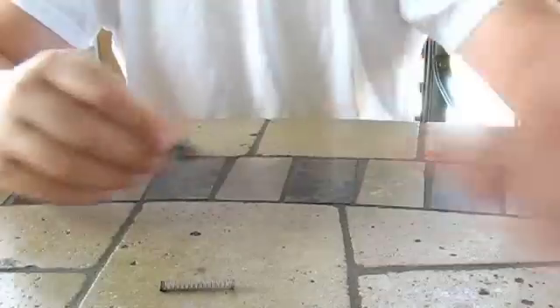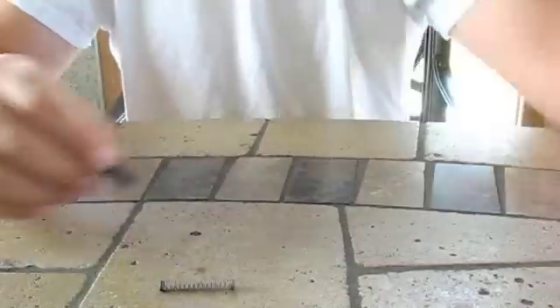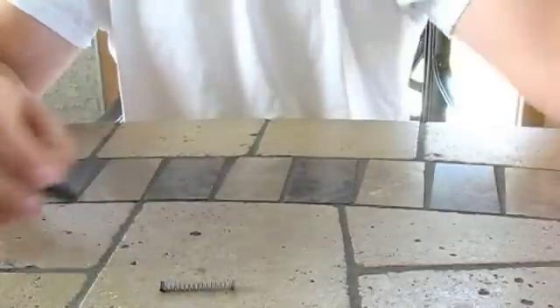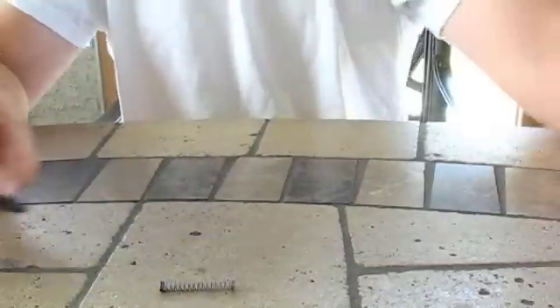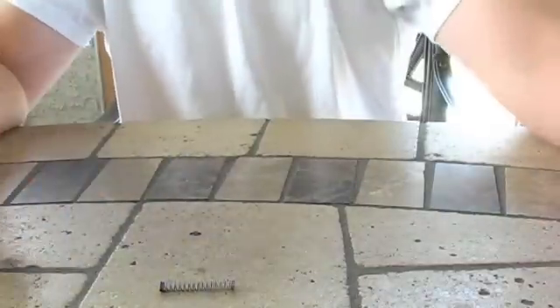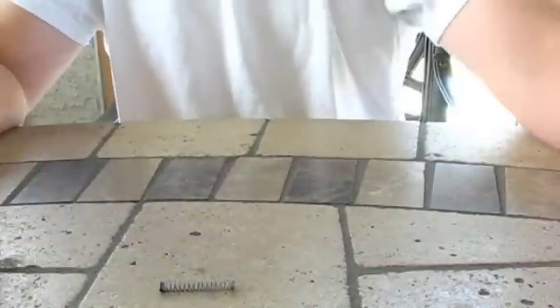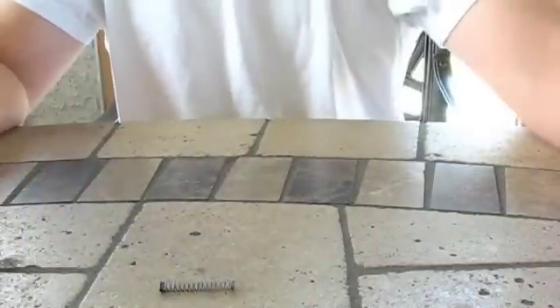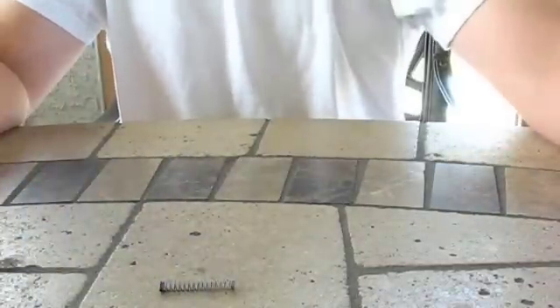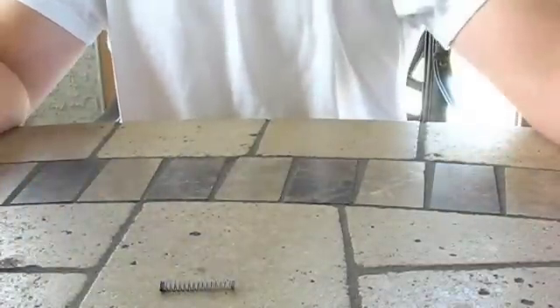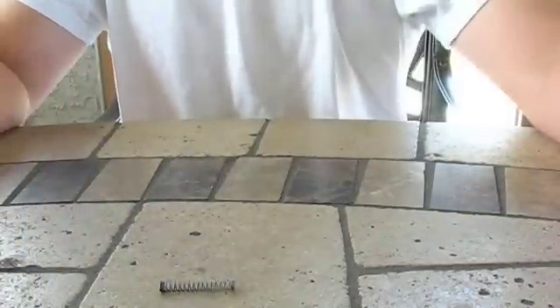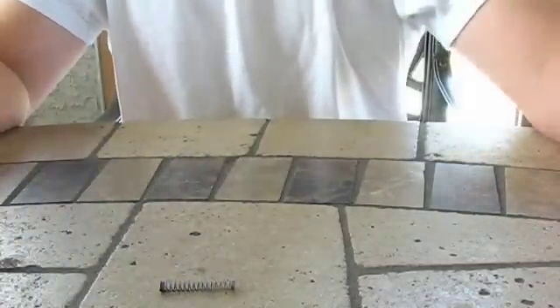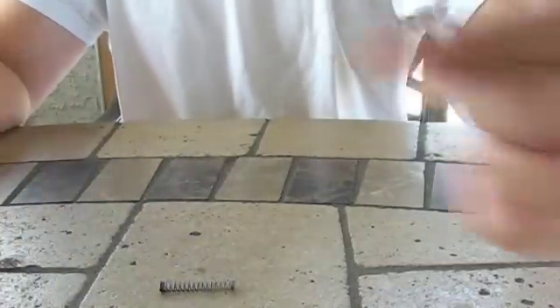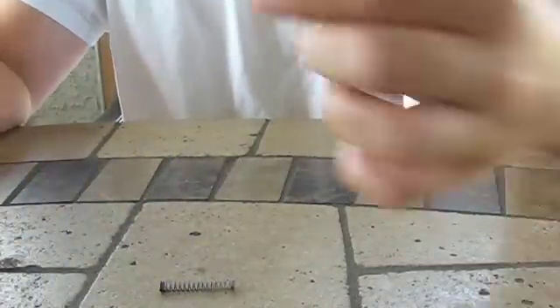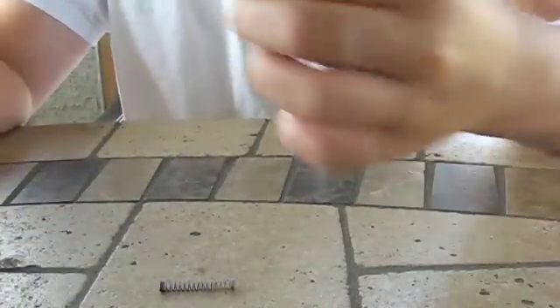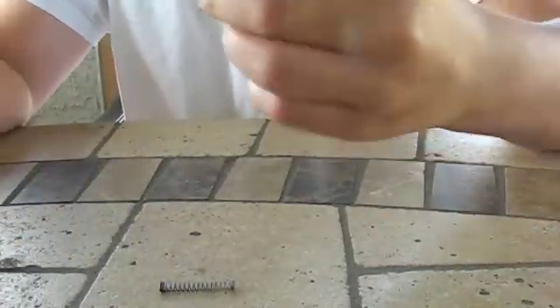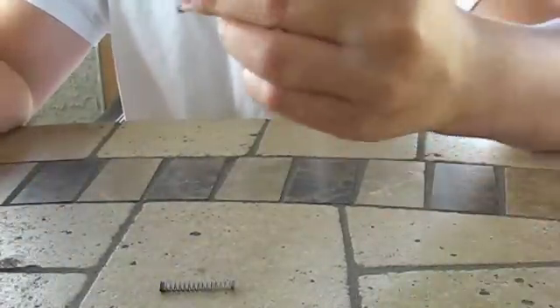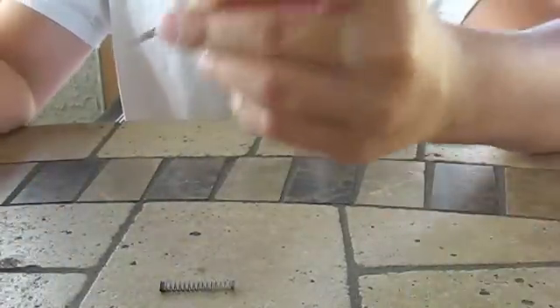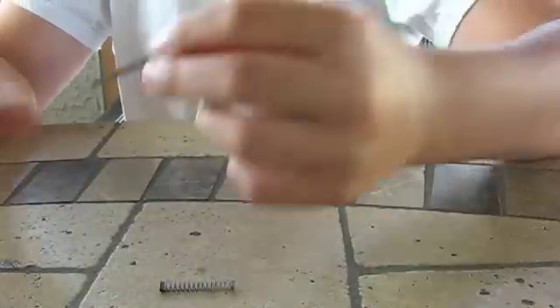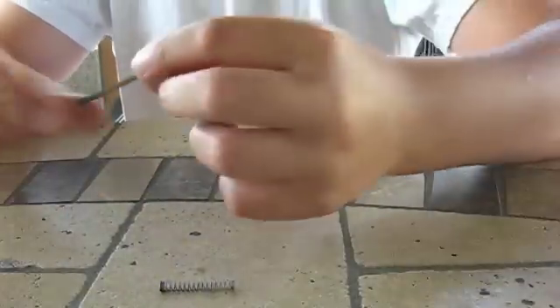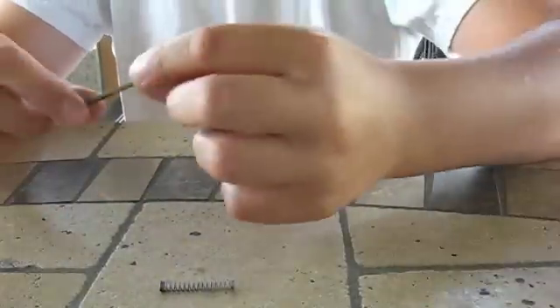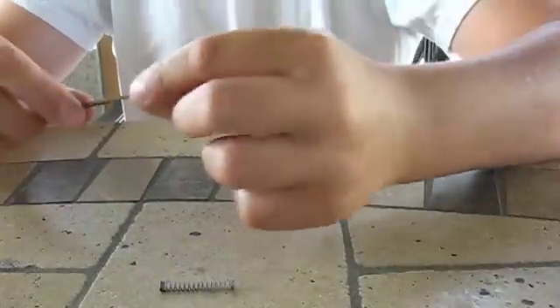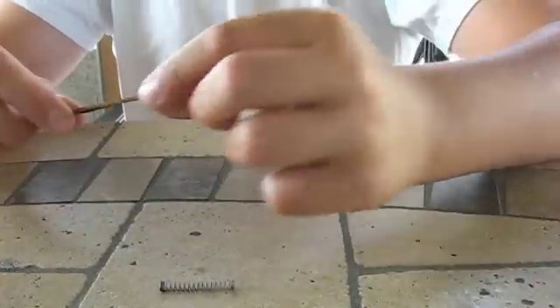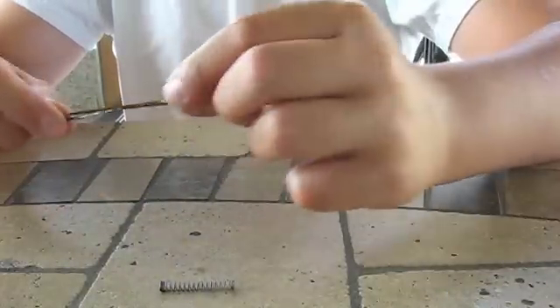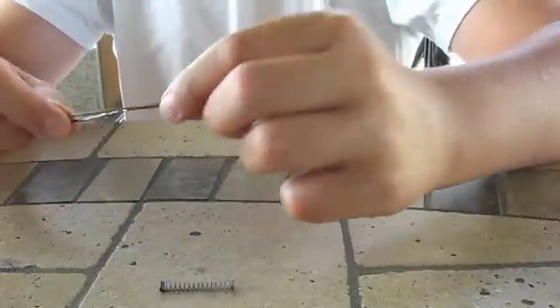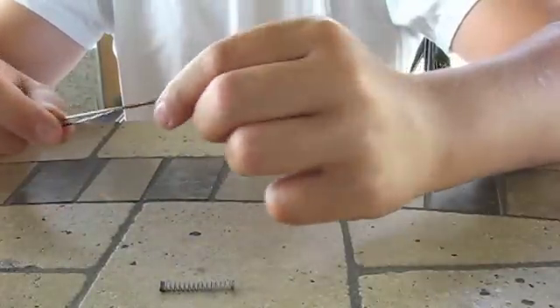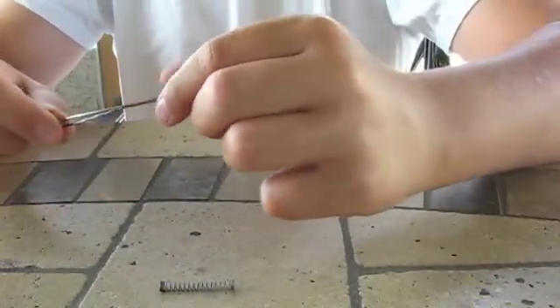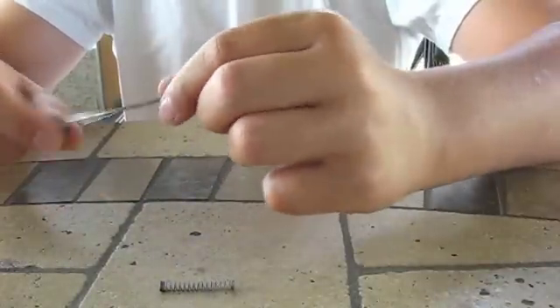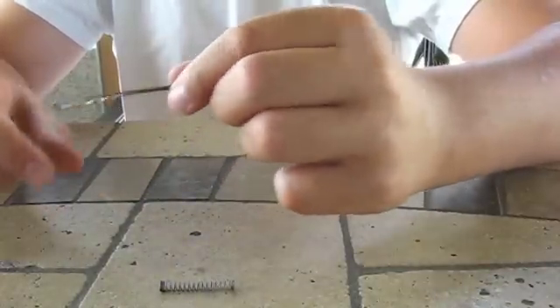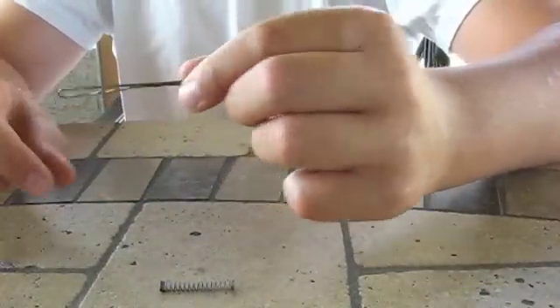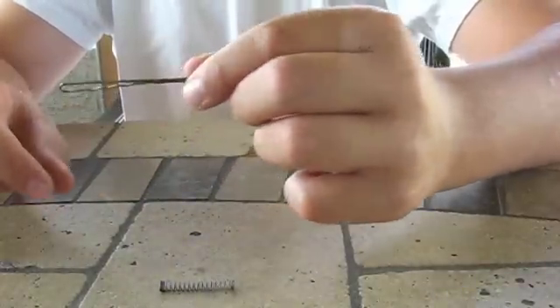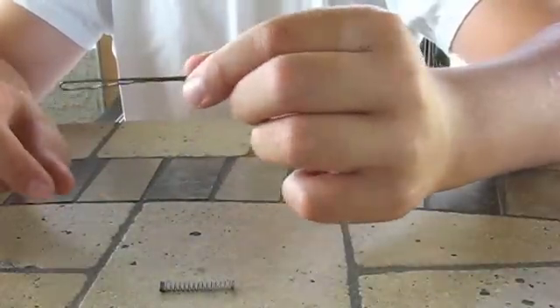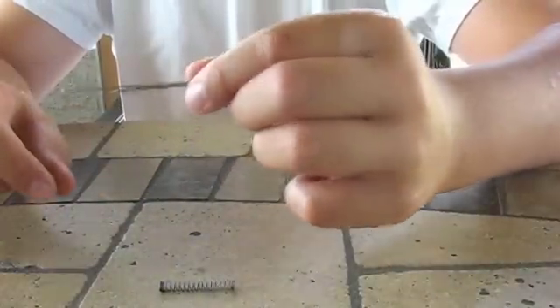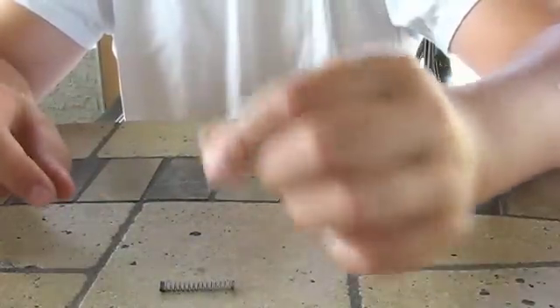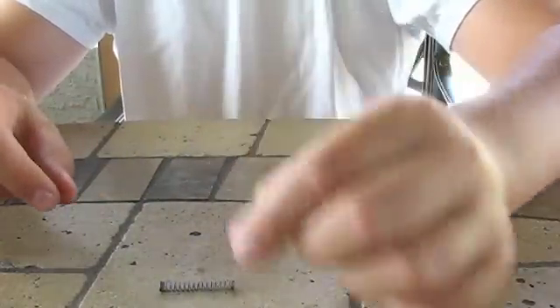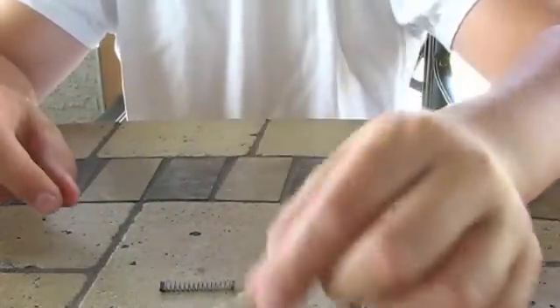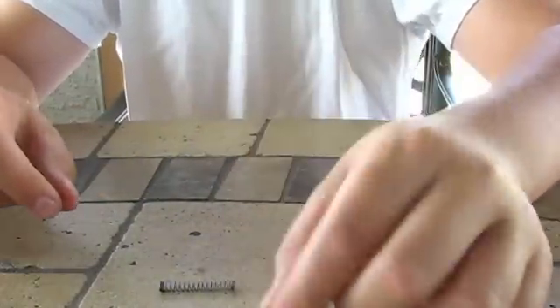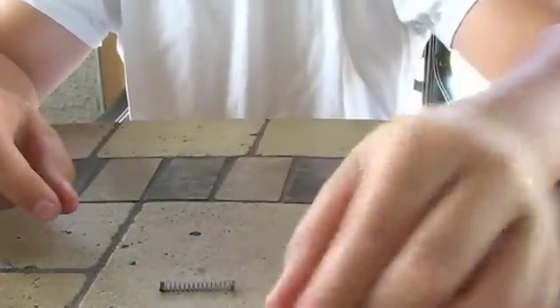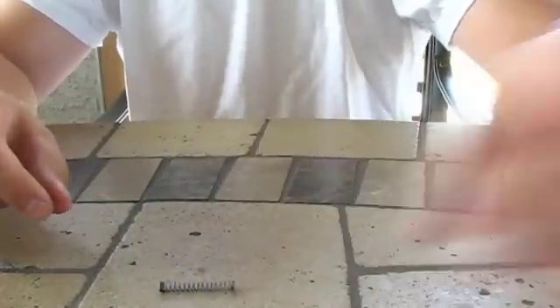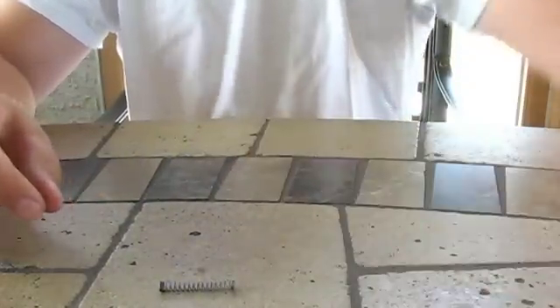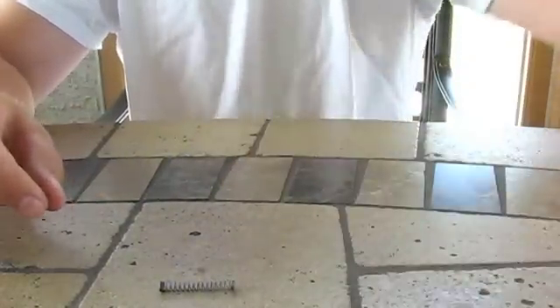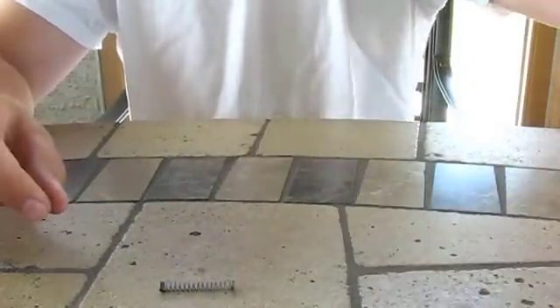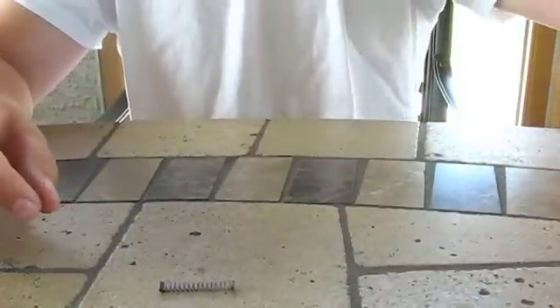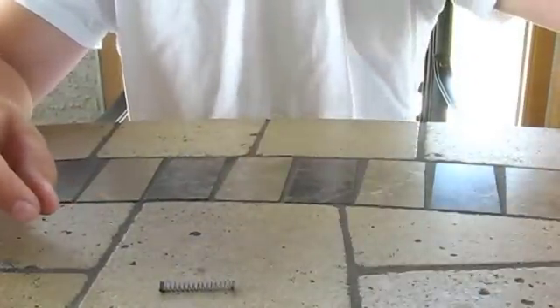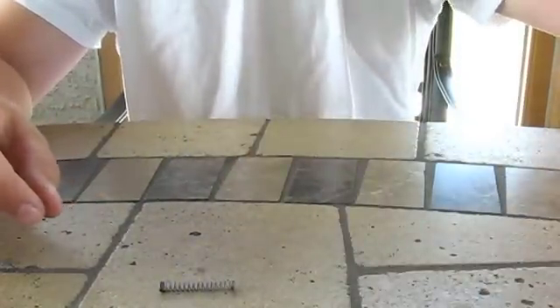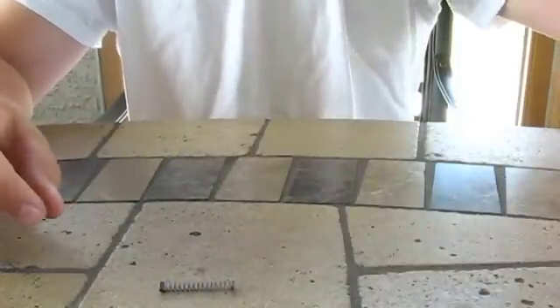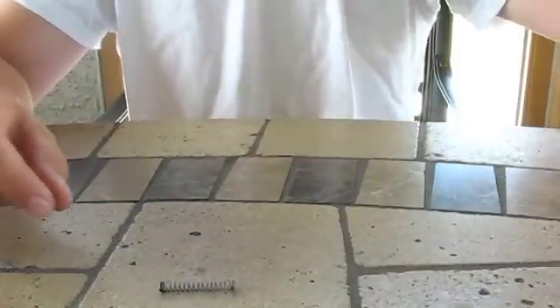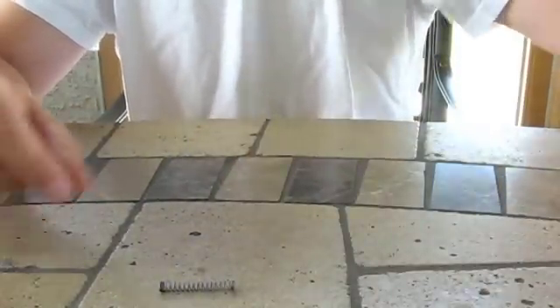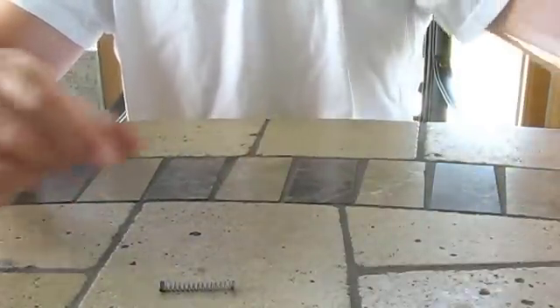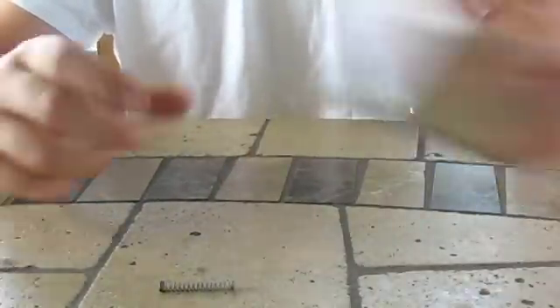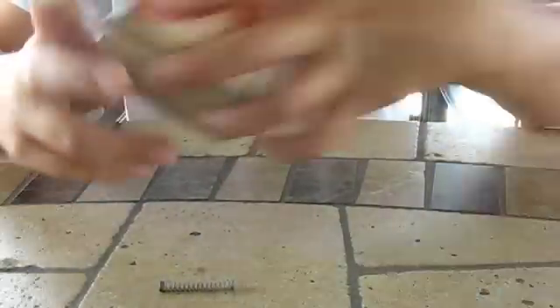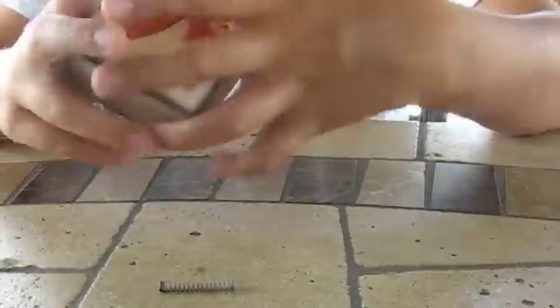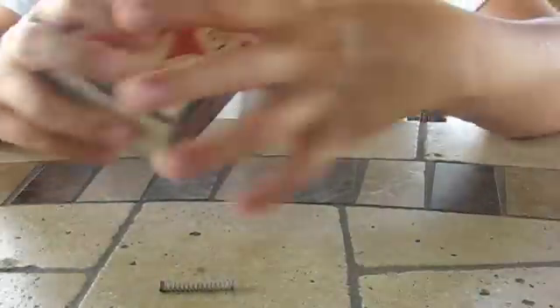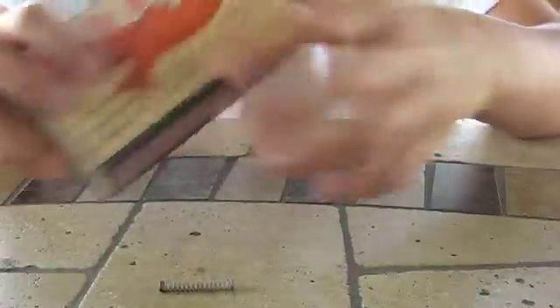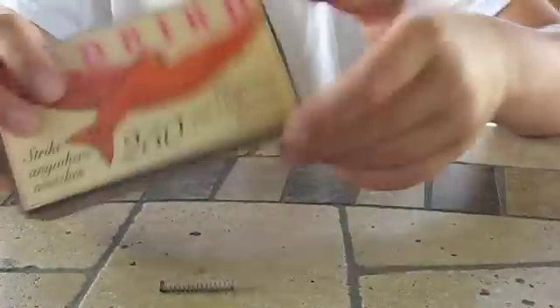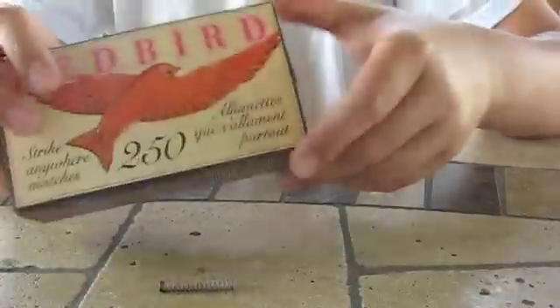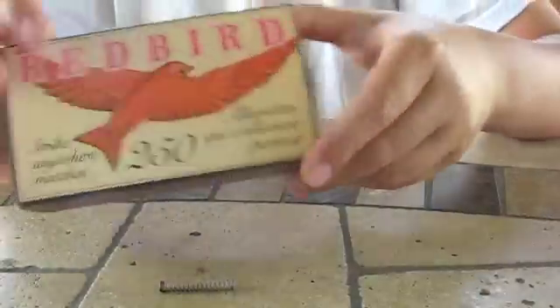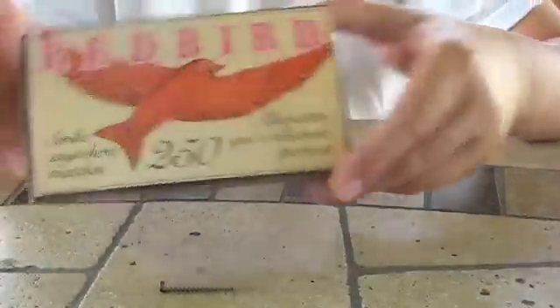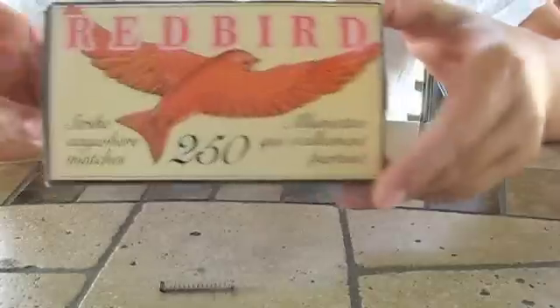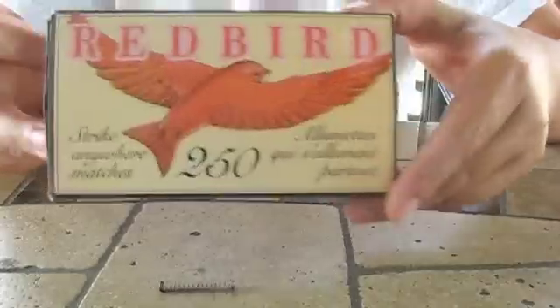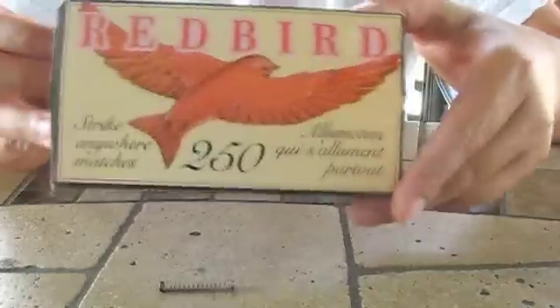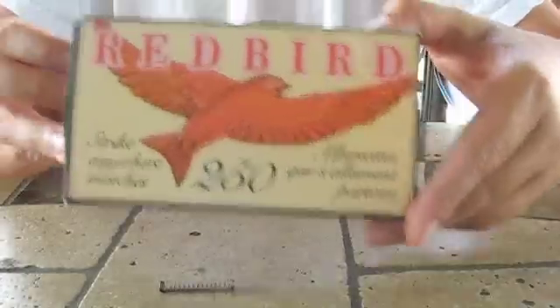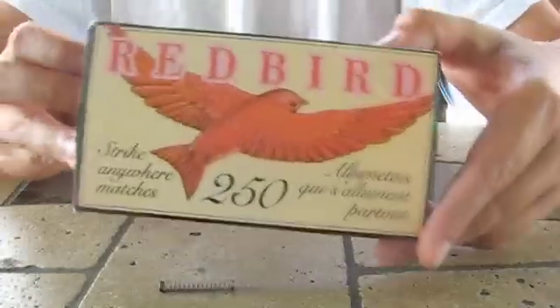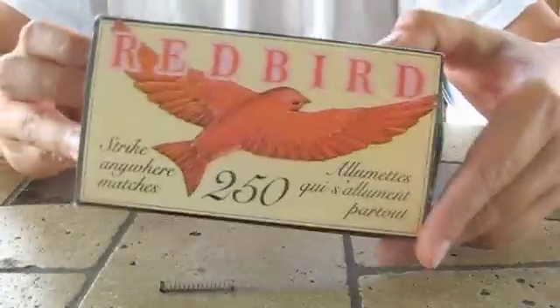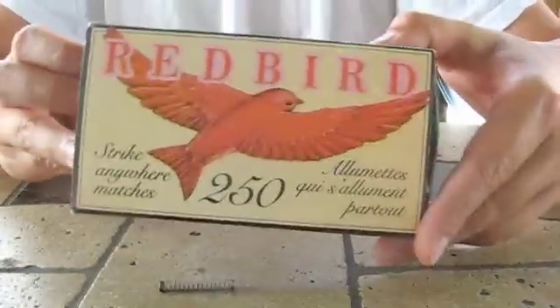Then you're going to need a bobby pin and of course your strike anywhere matches.